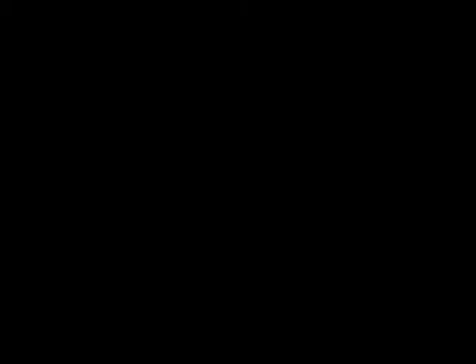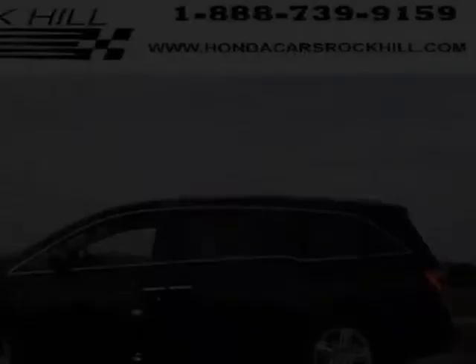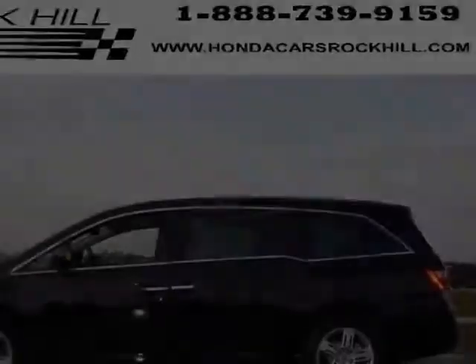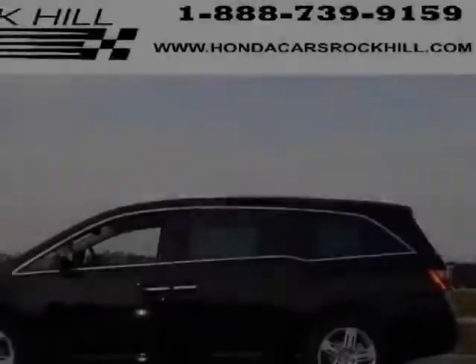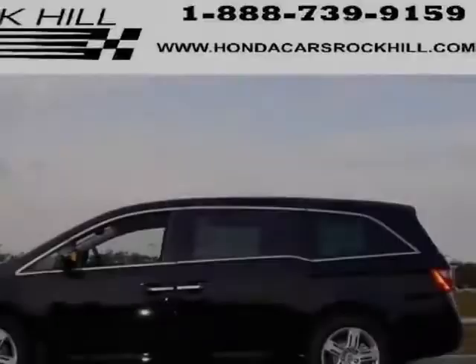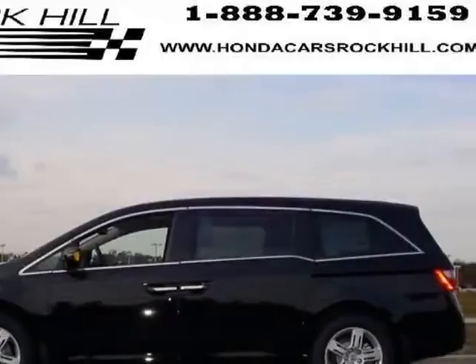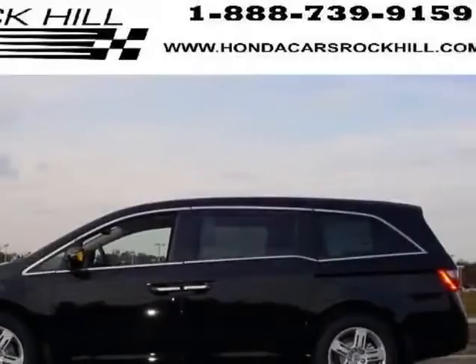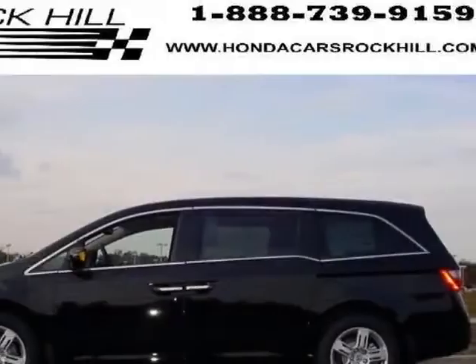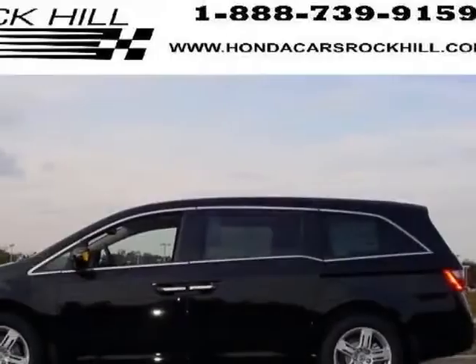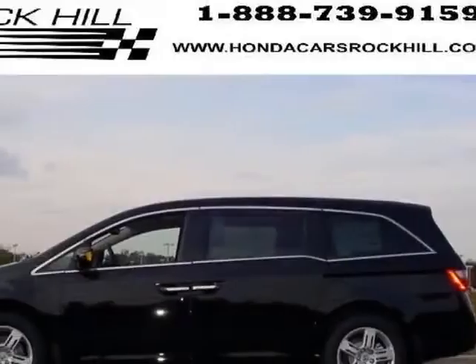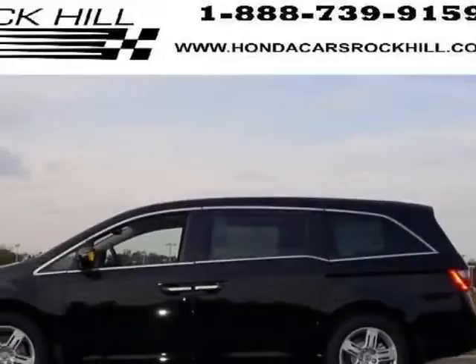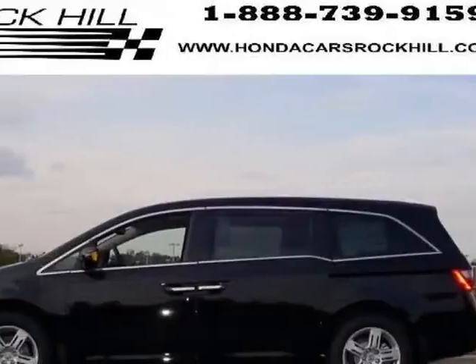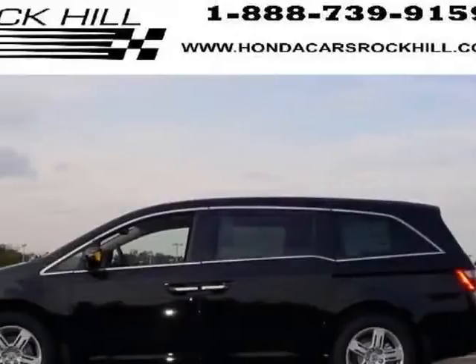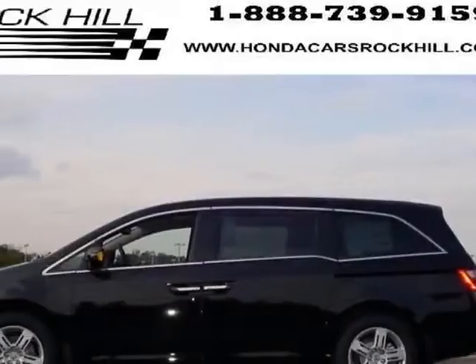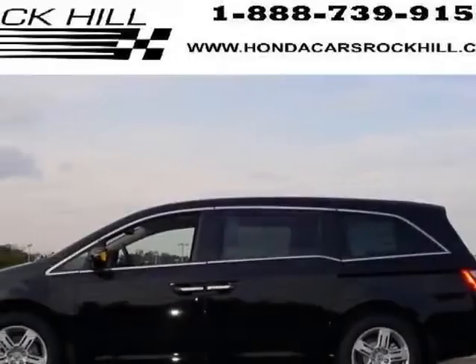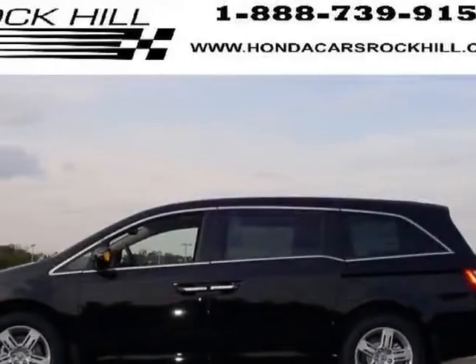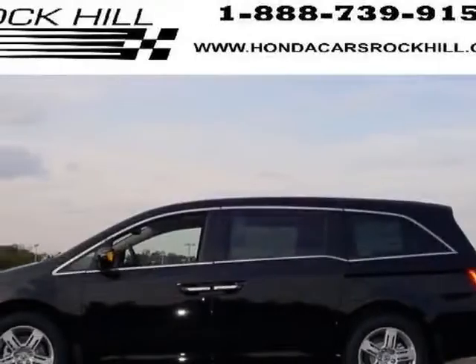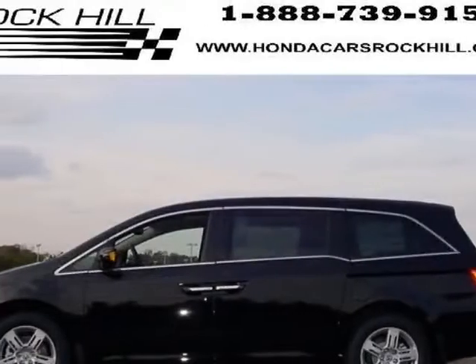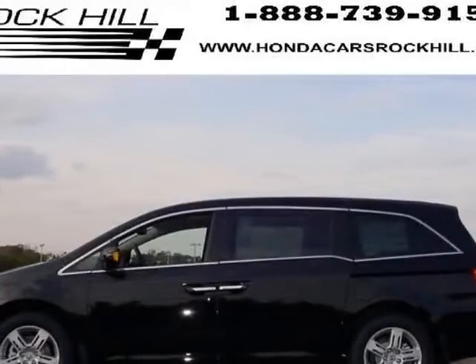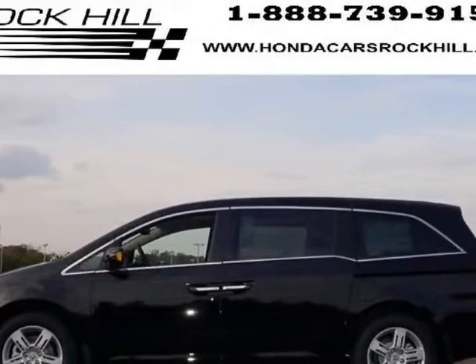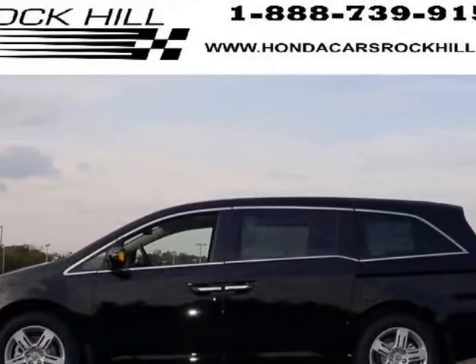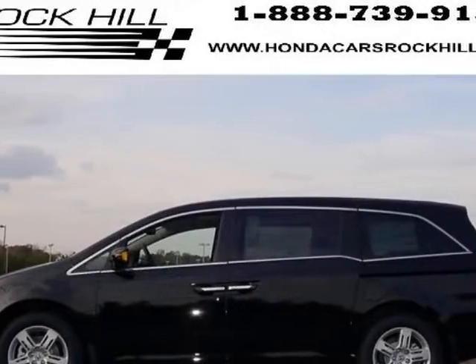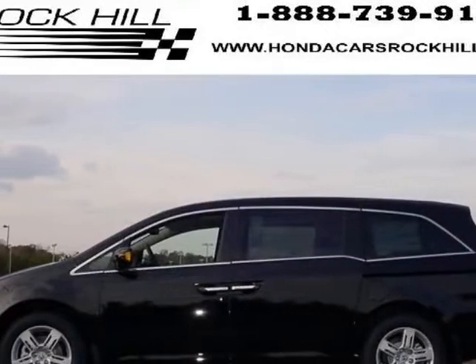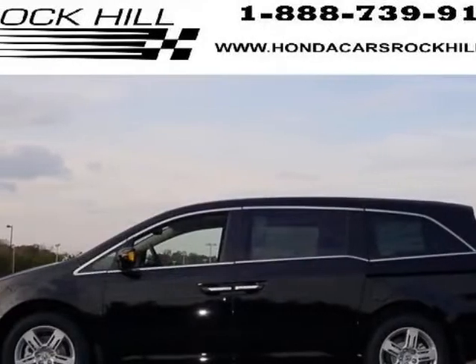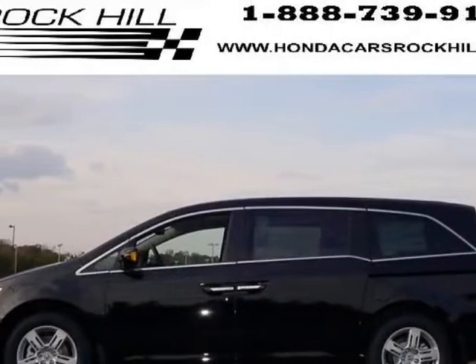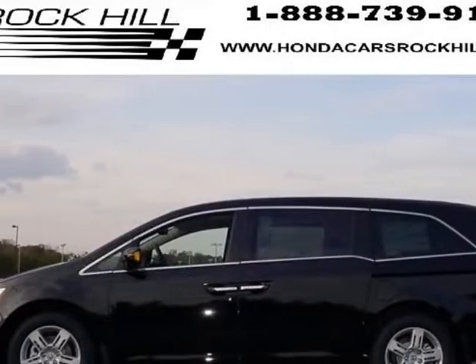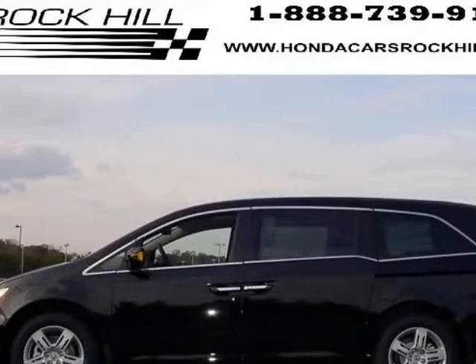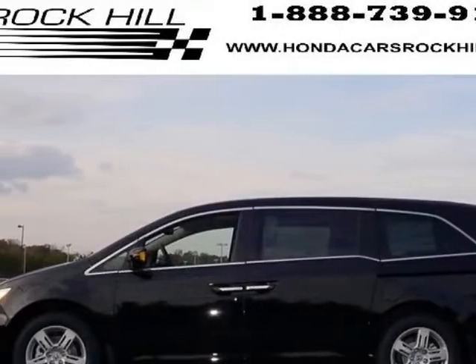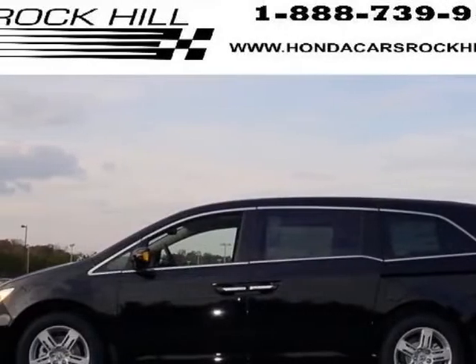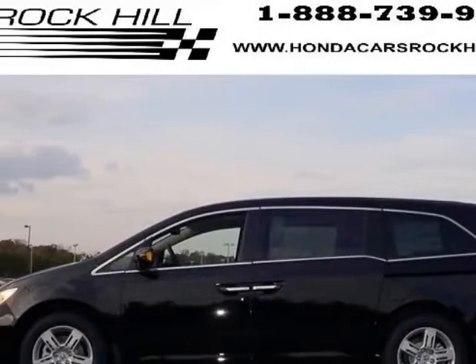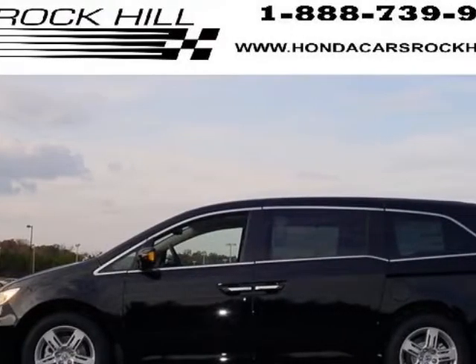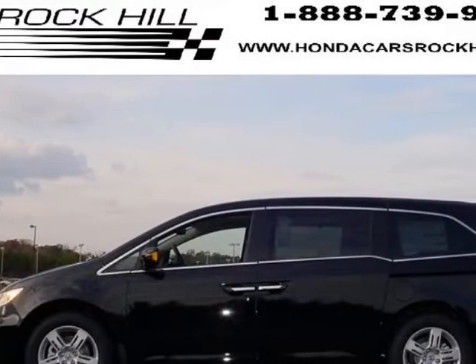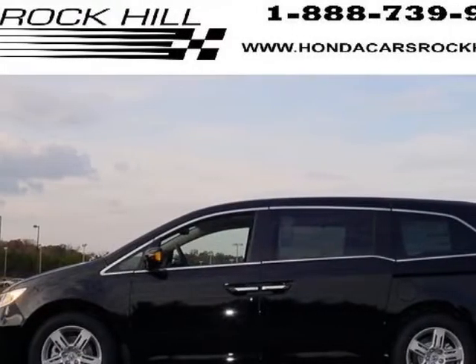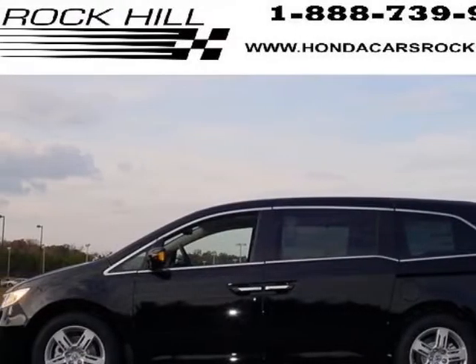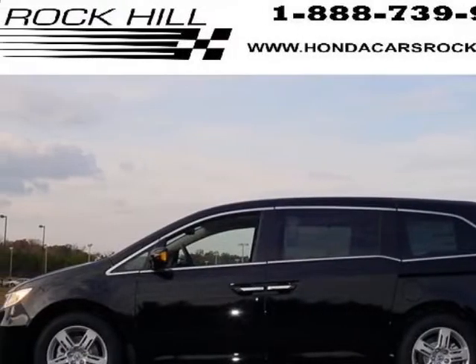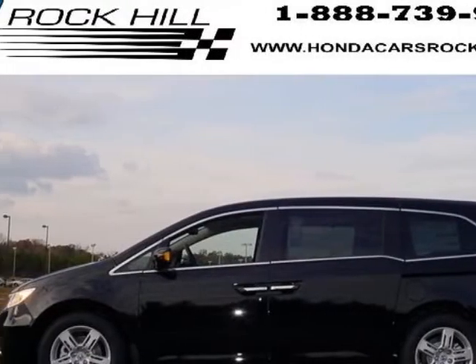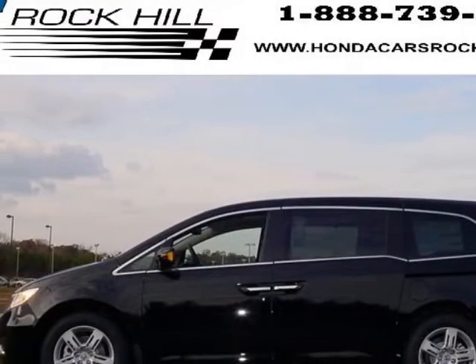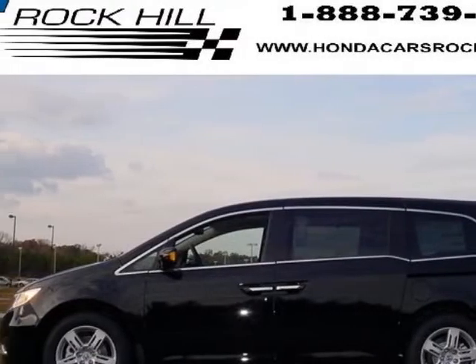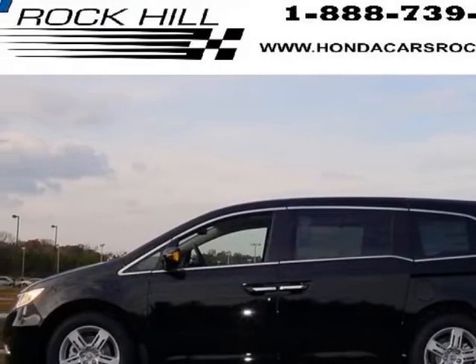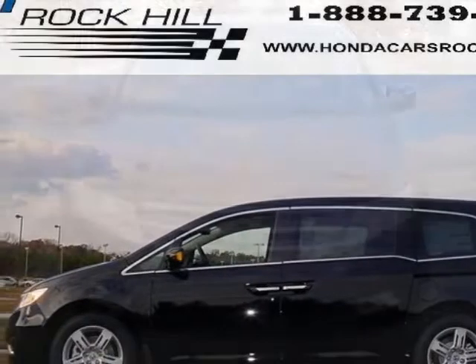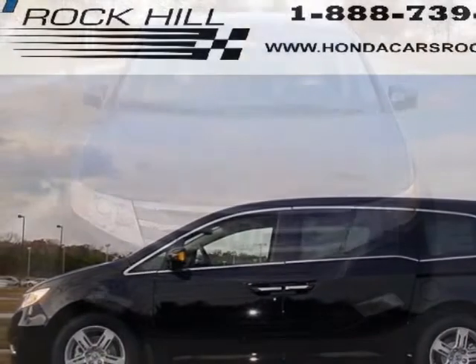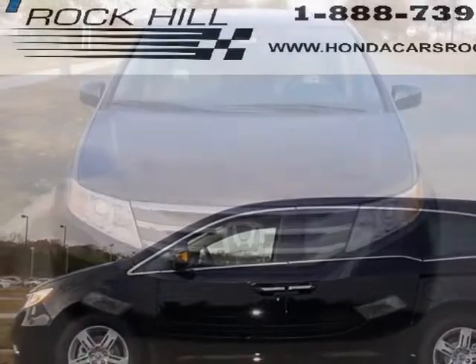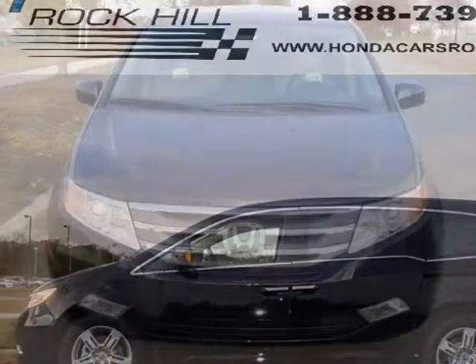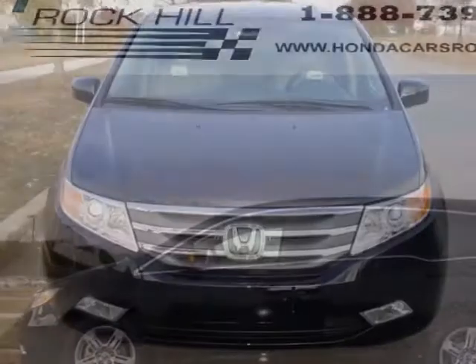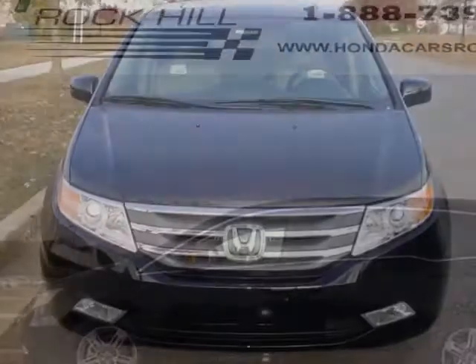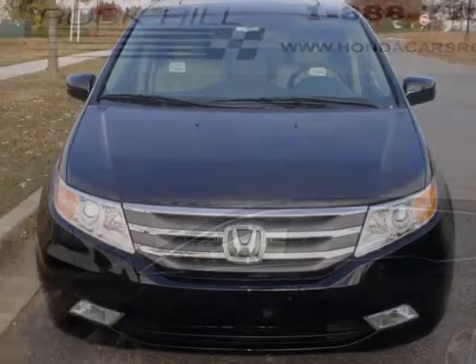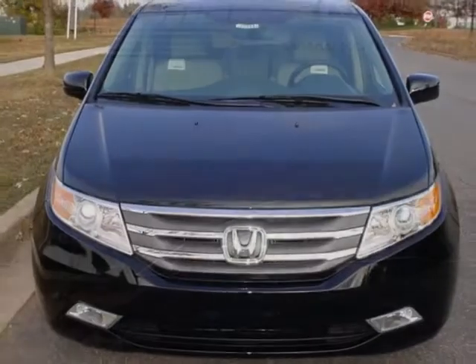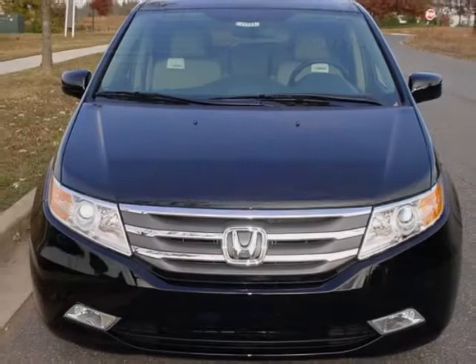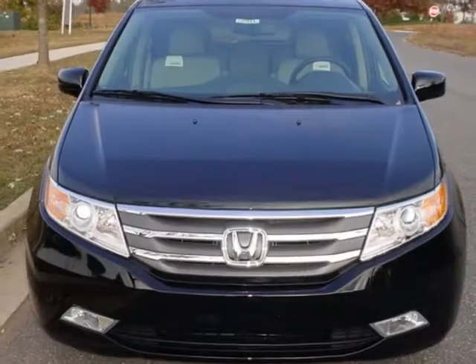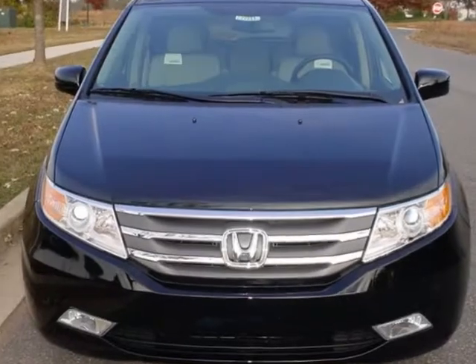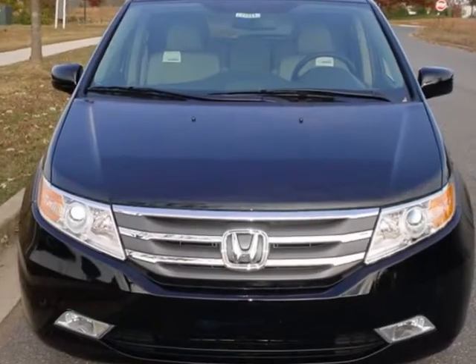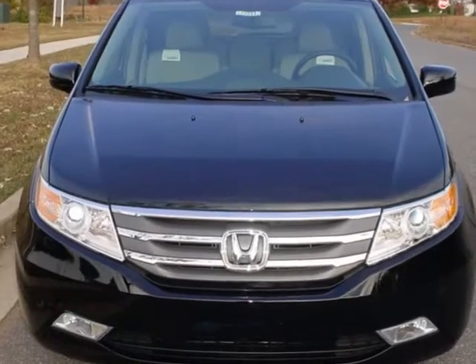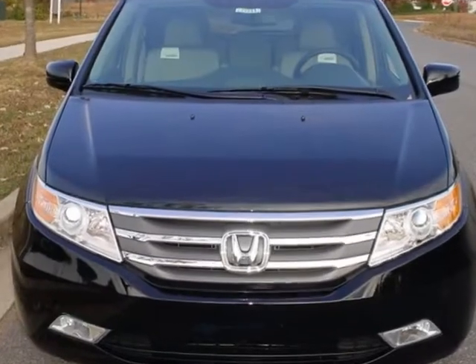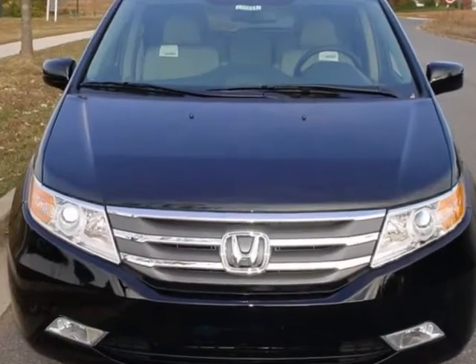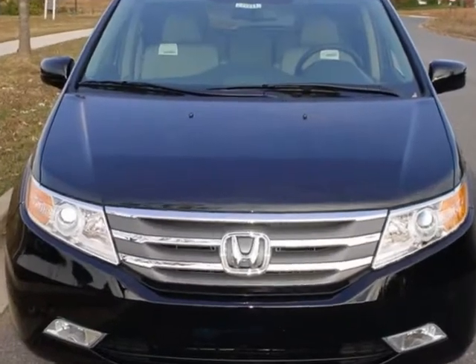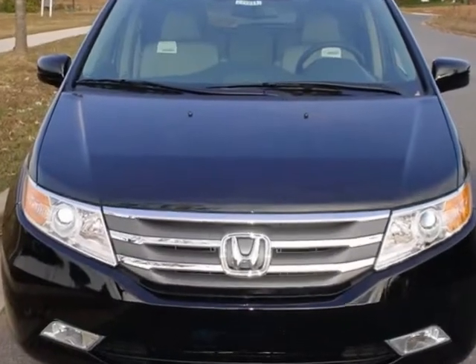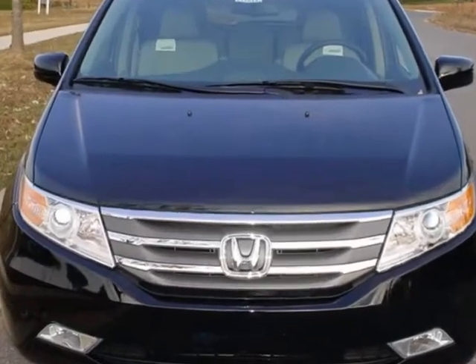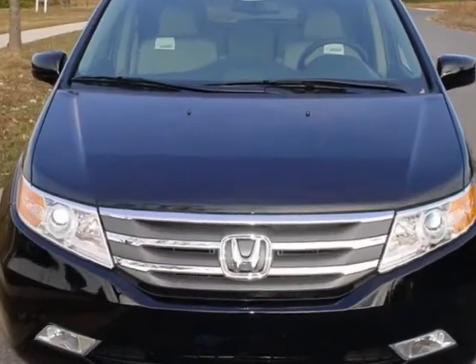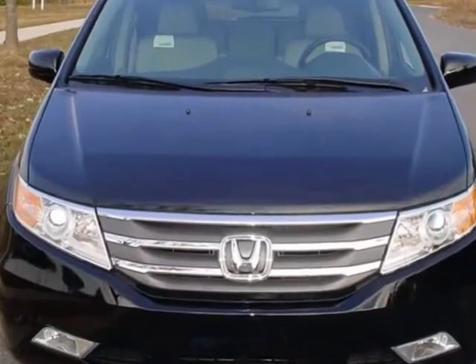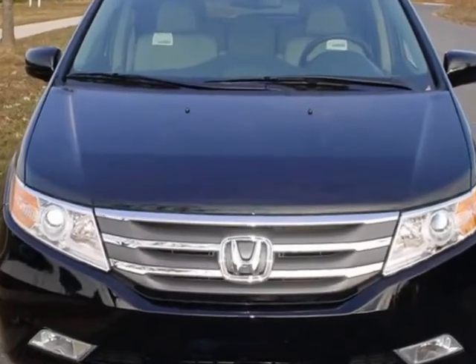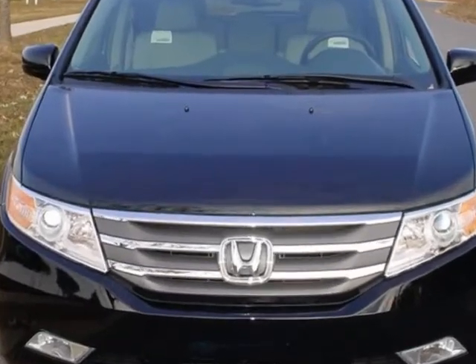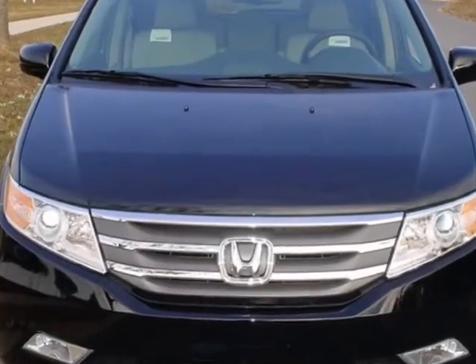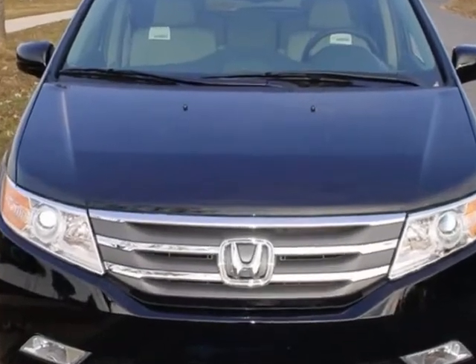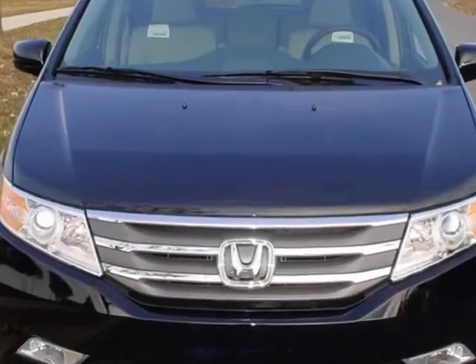Take a look at this new 2013 Honda Odyssey. For your protection, this vehicle has a full factory warranty.